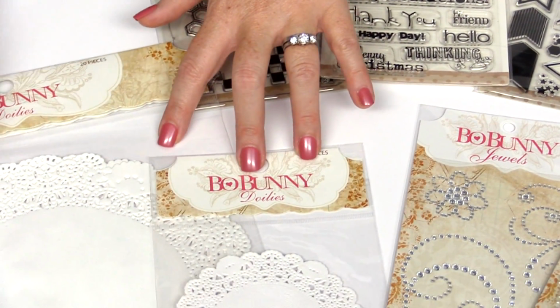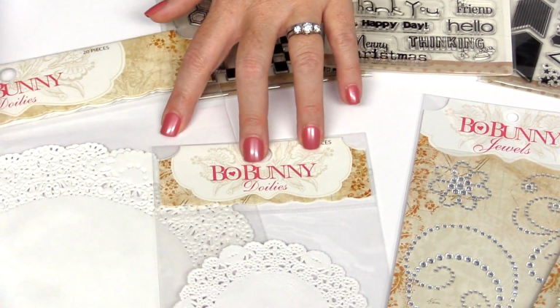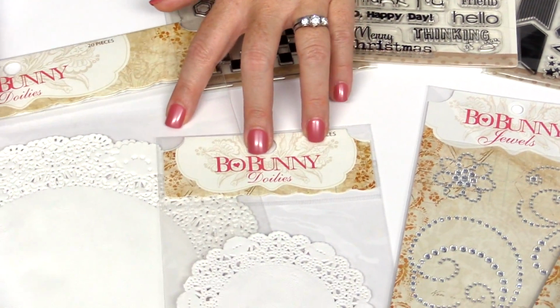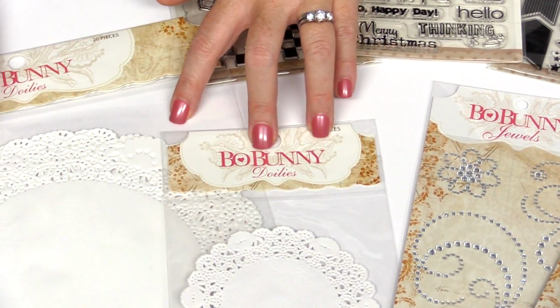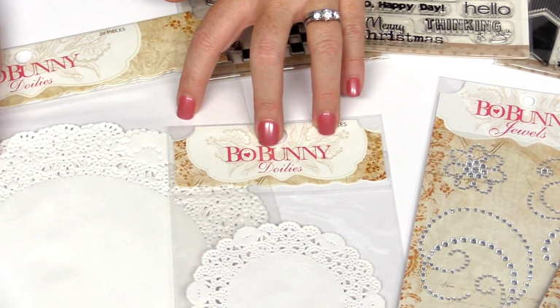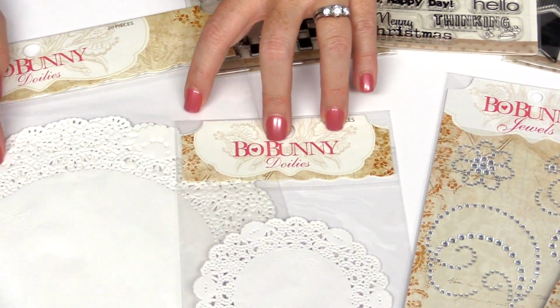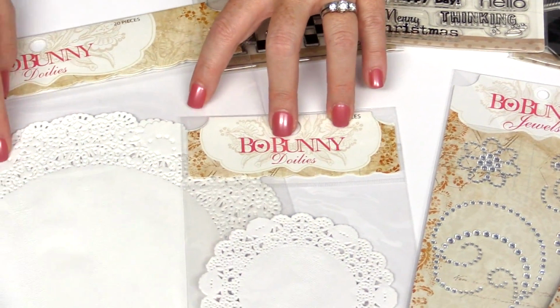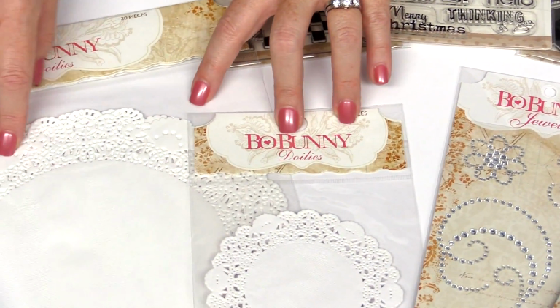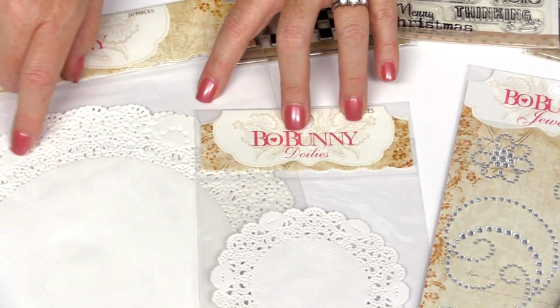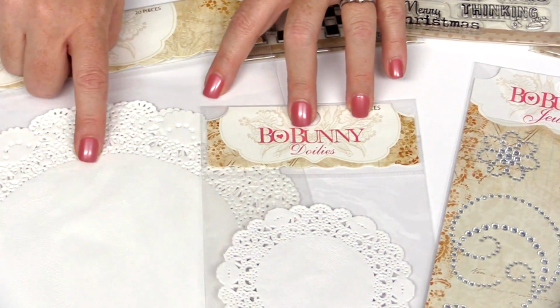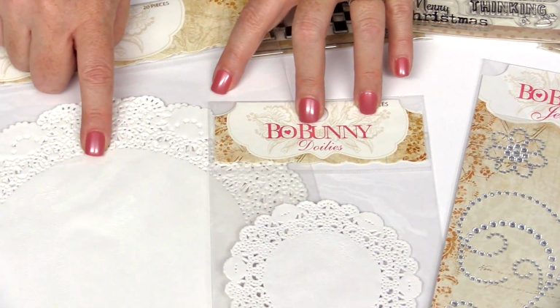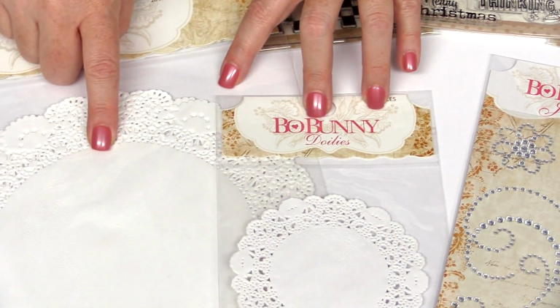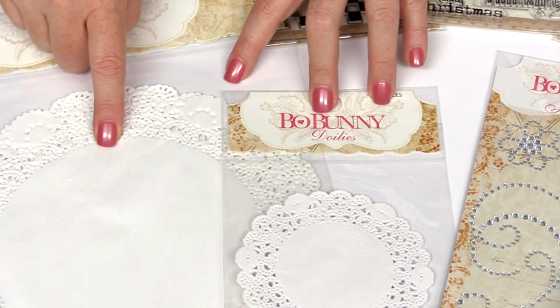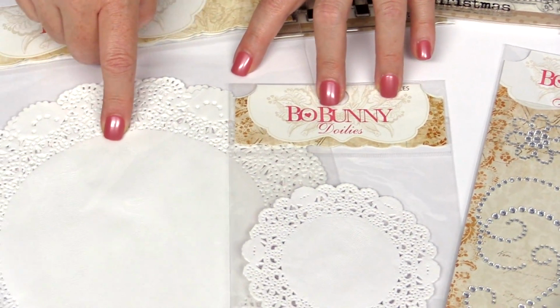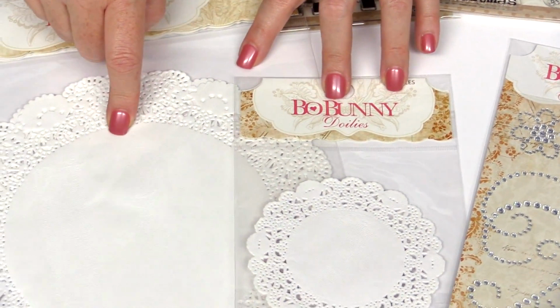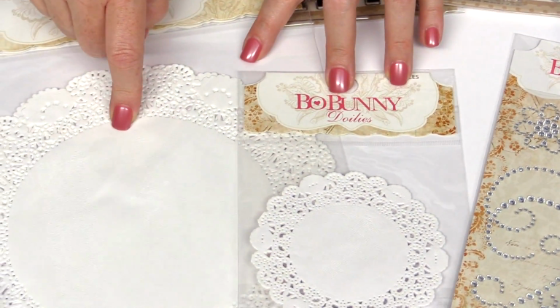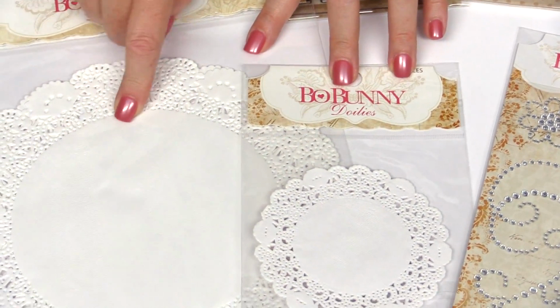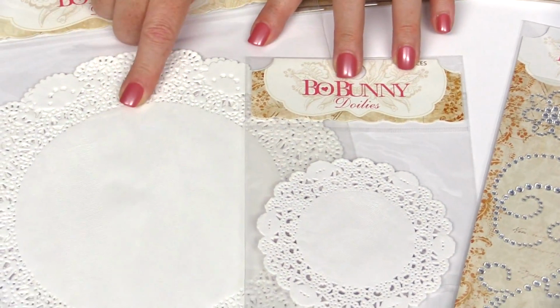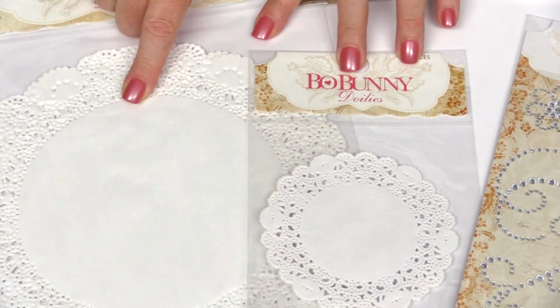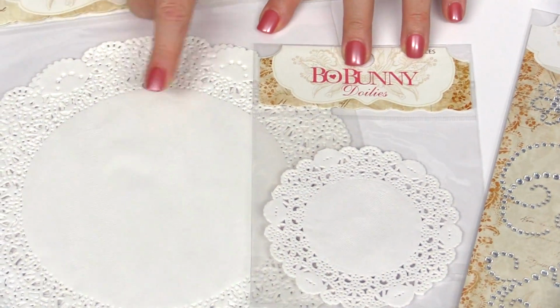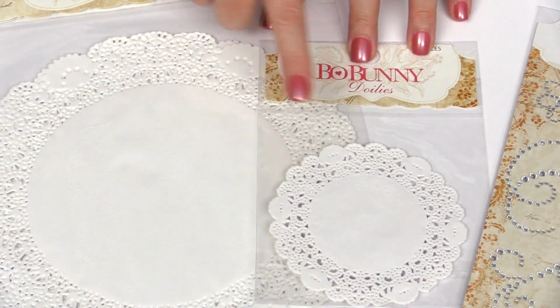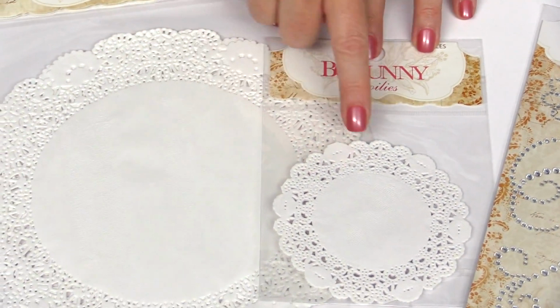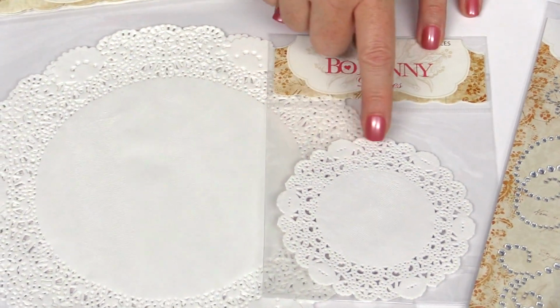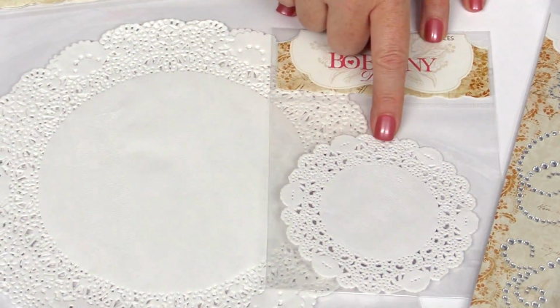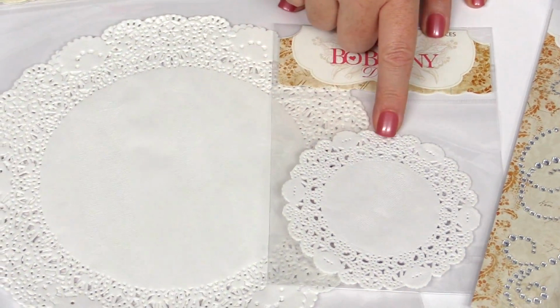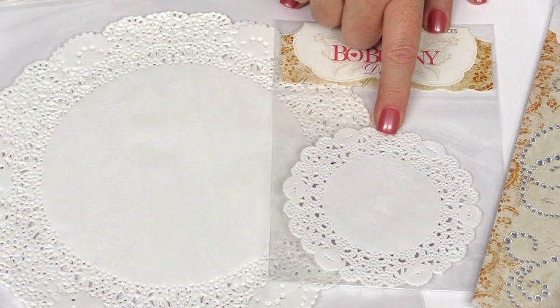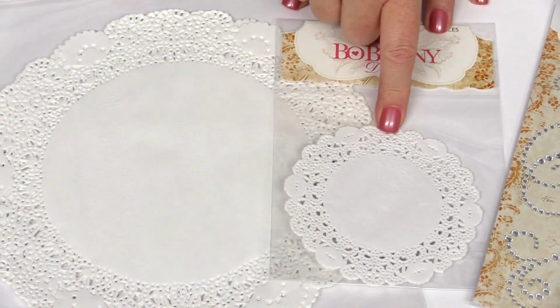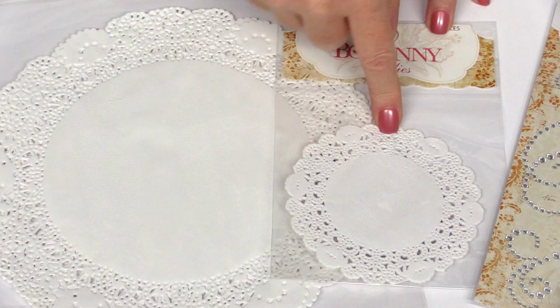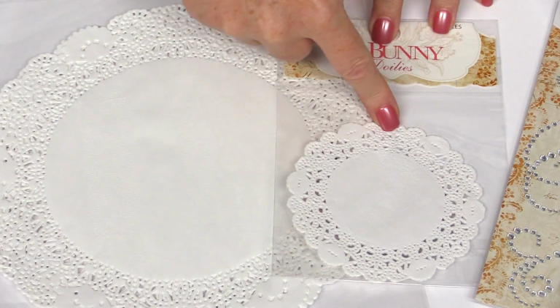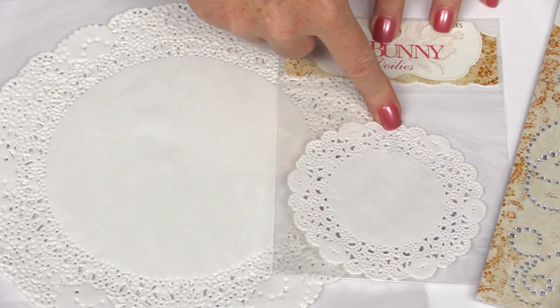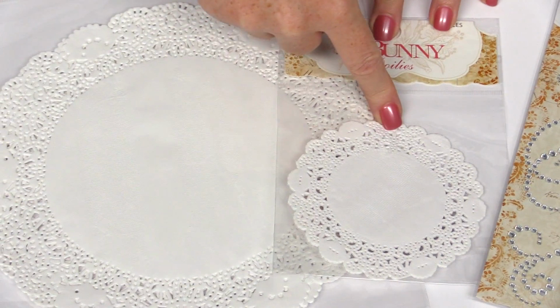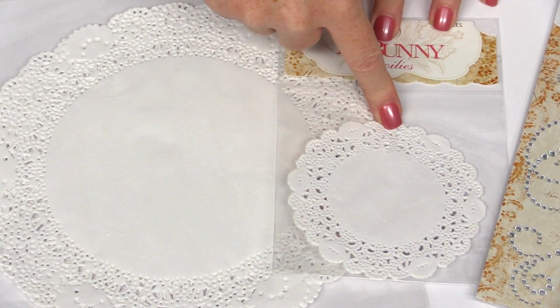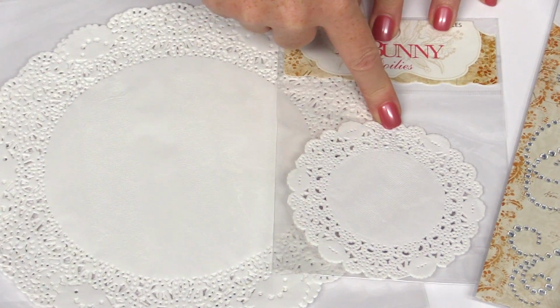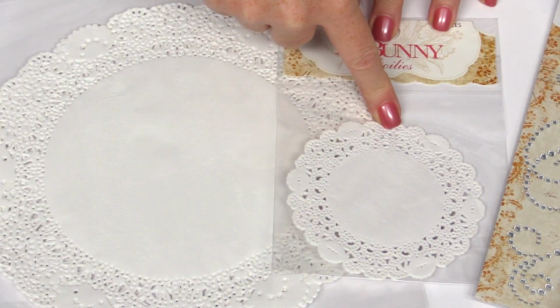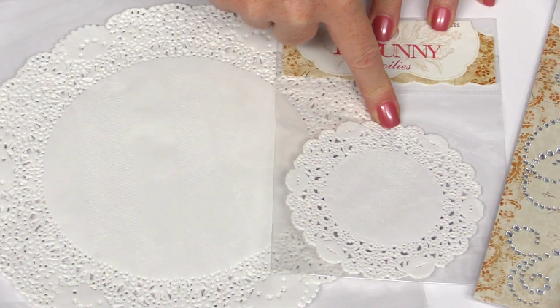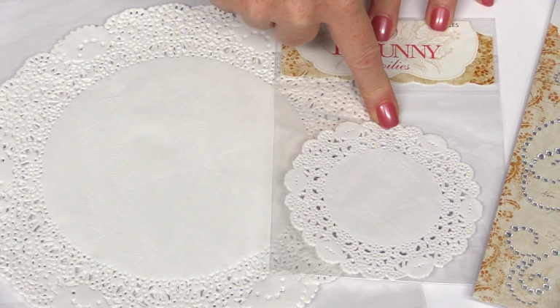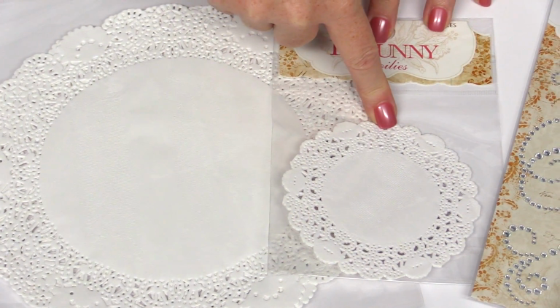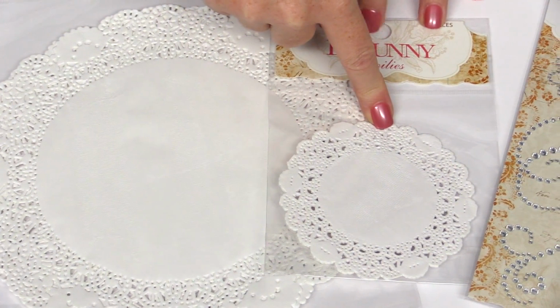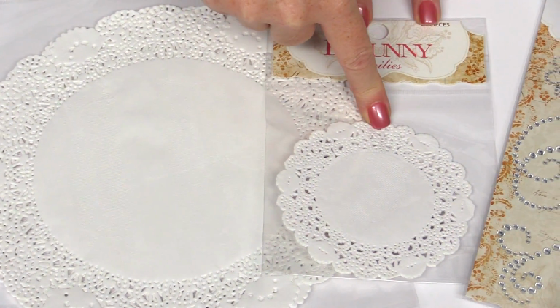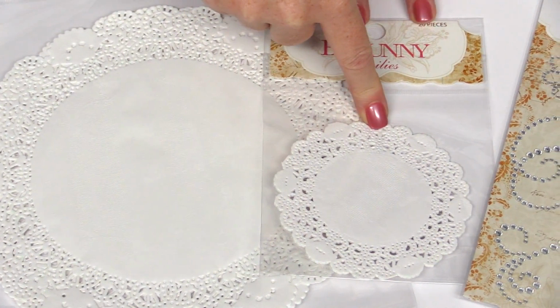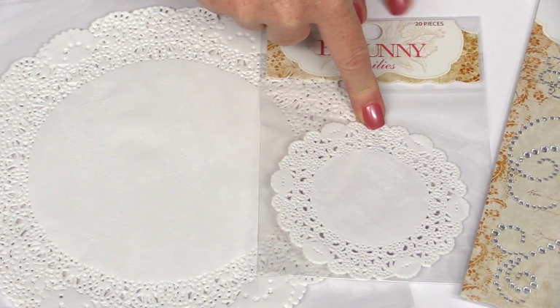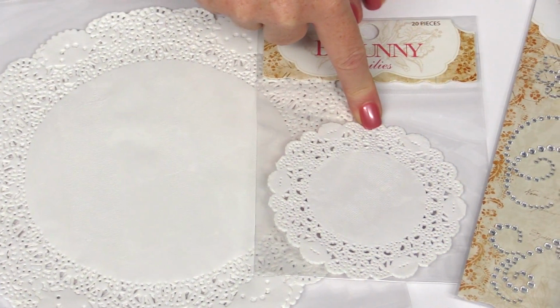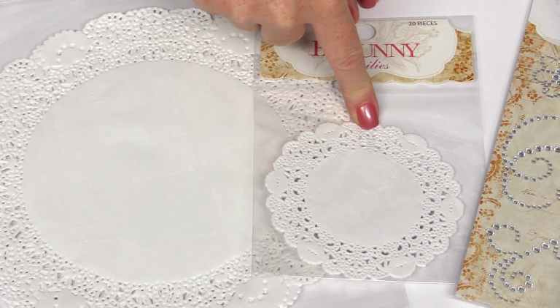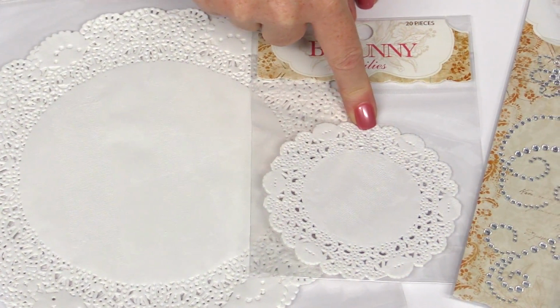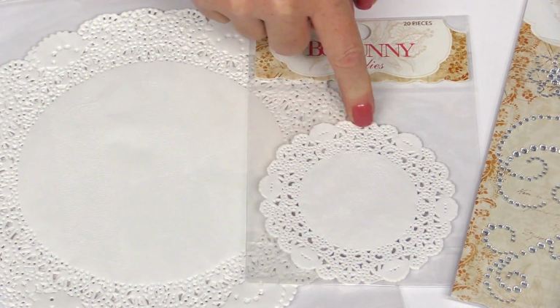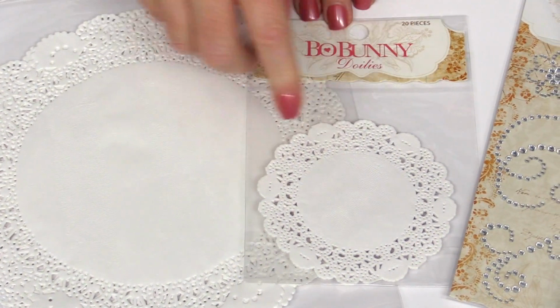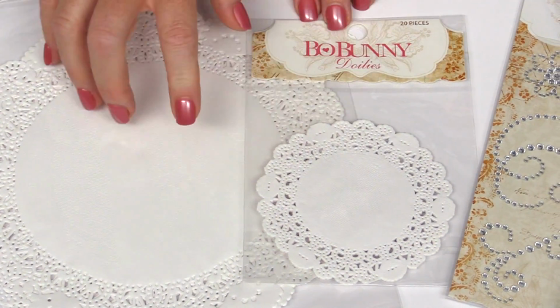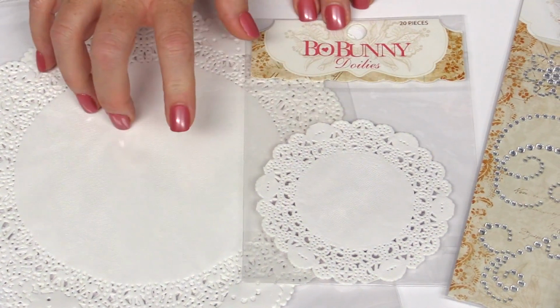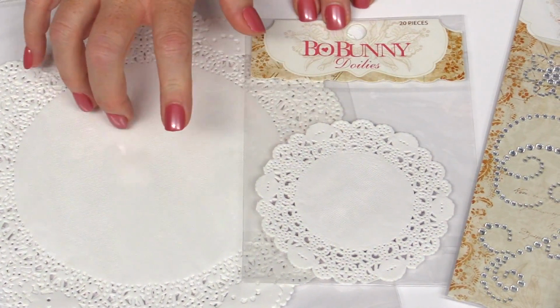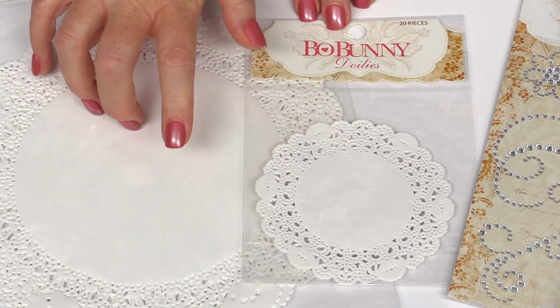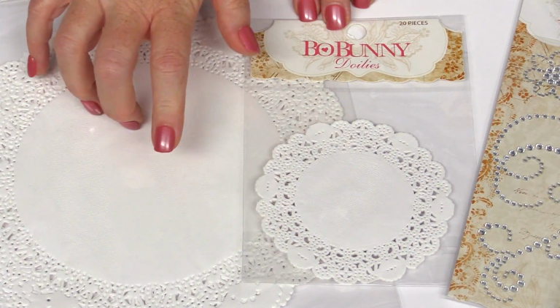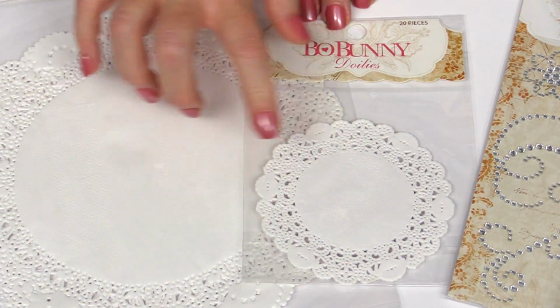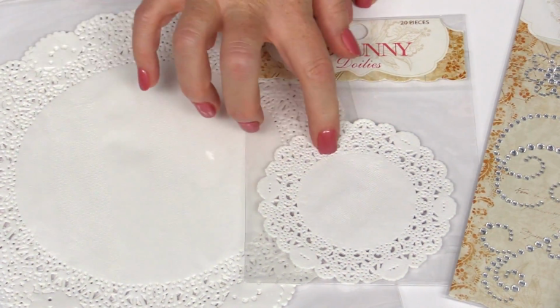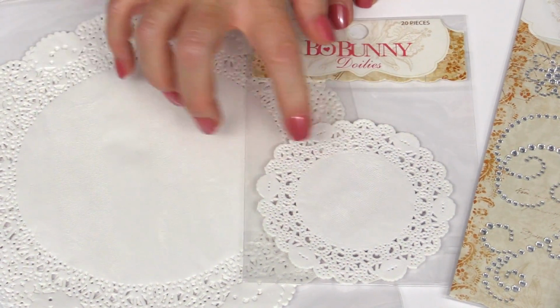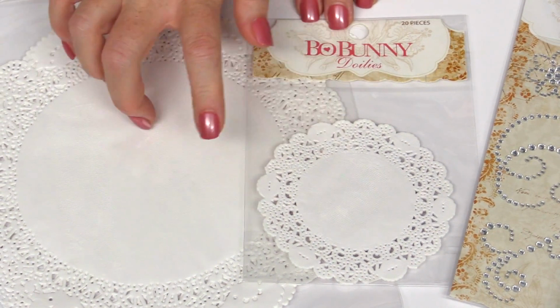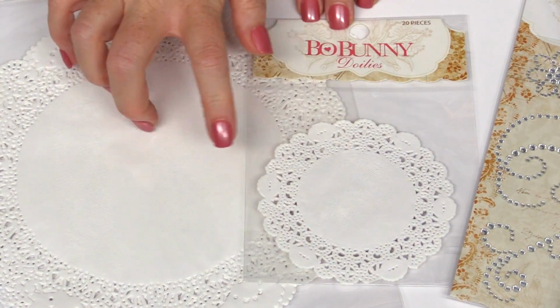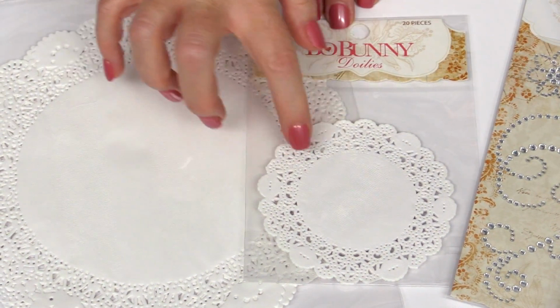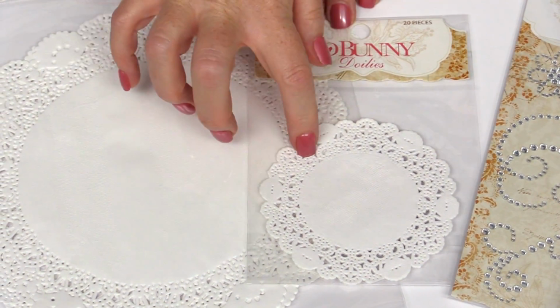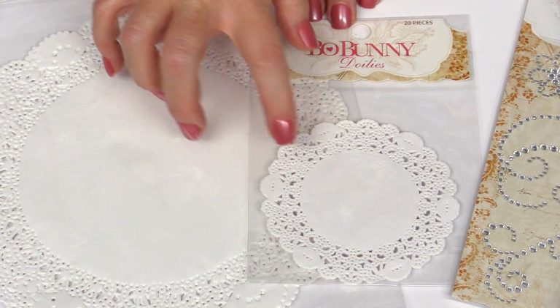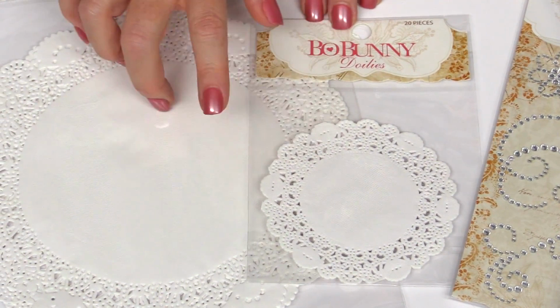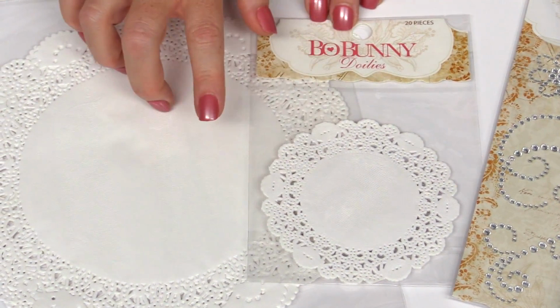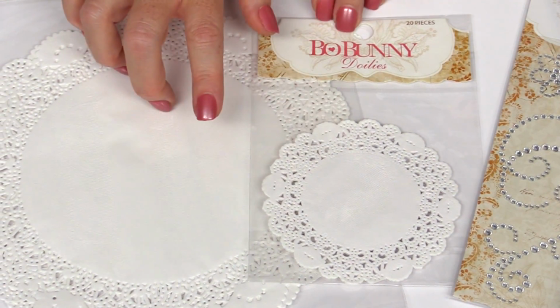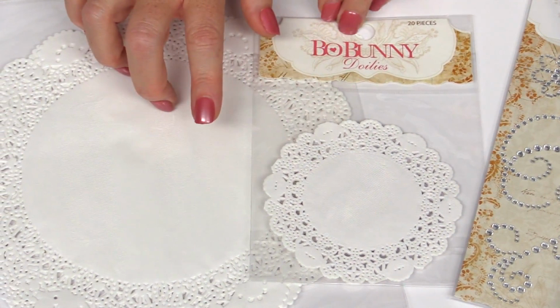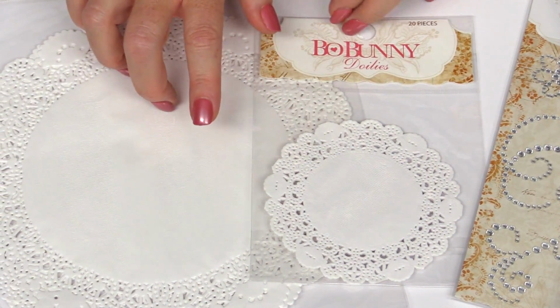These are large white doilies and small white doilies. There are 20 pieces in each pack.